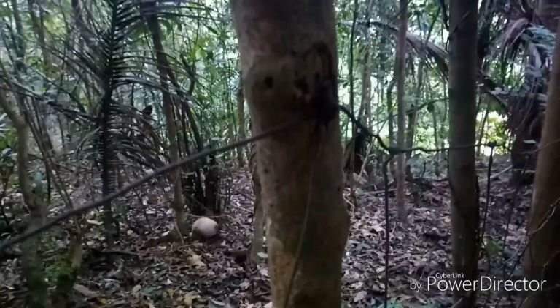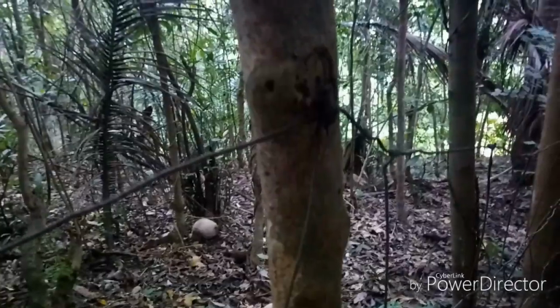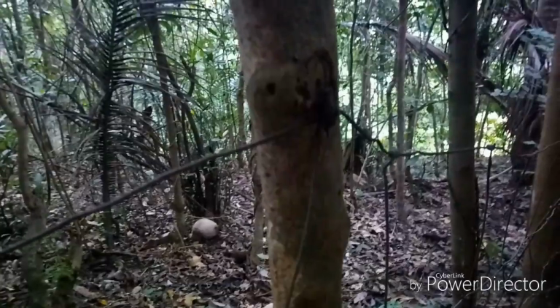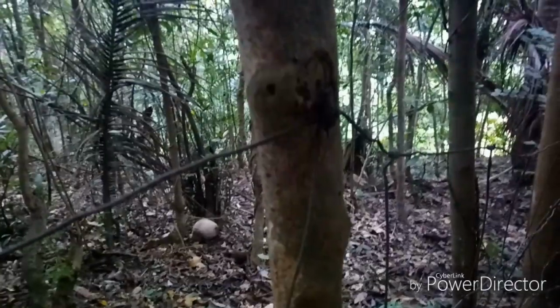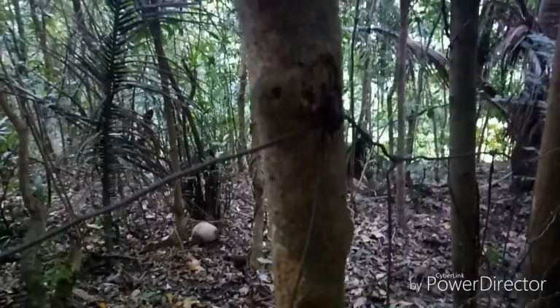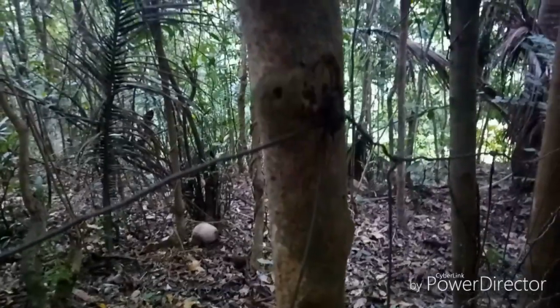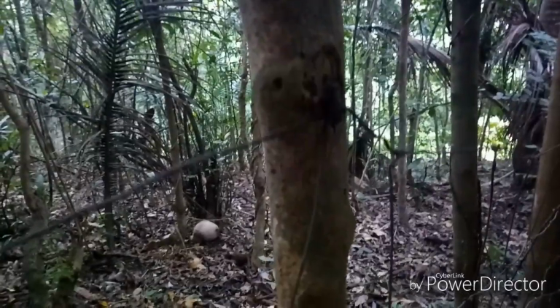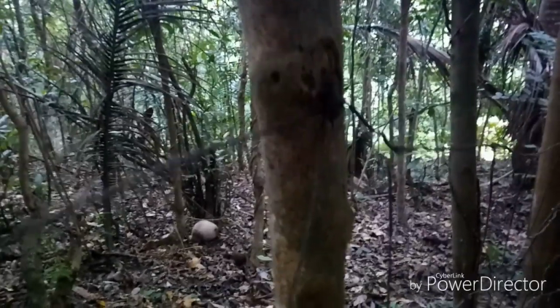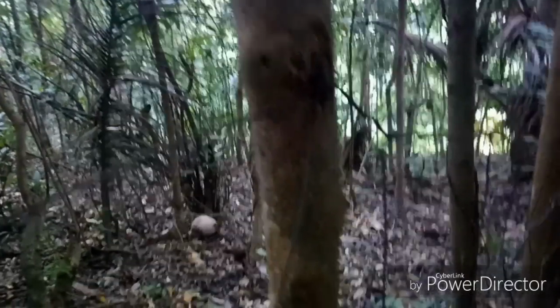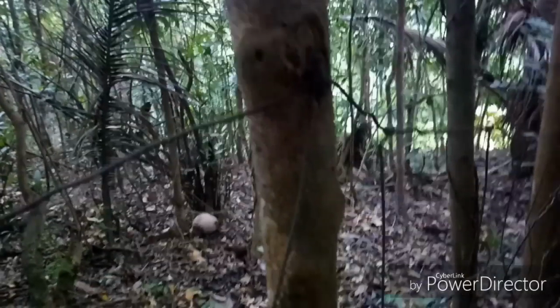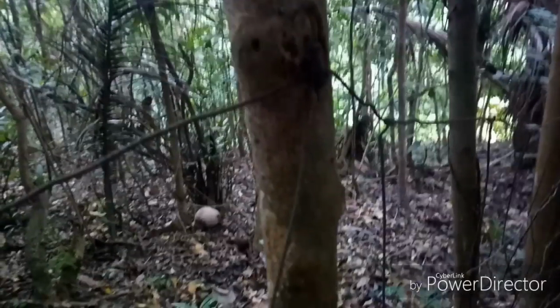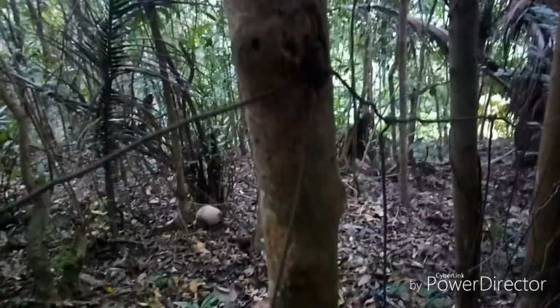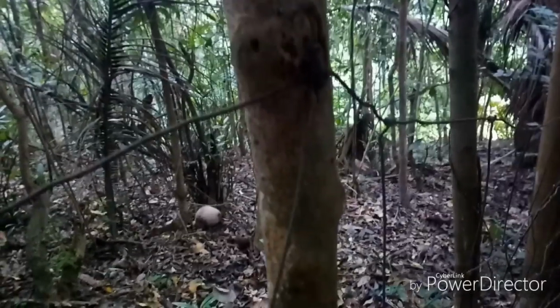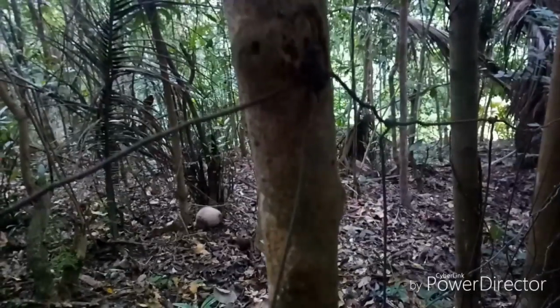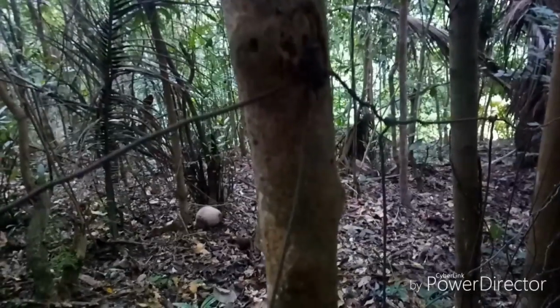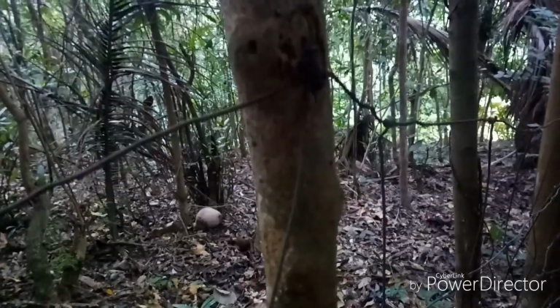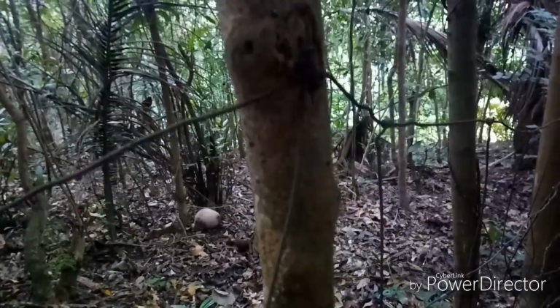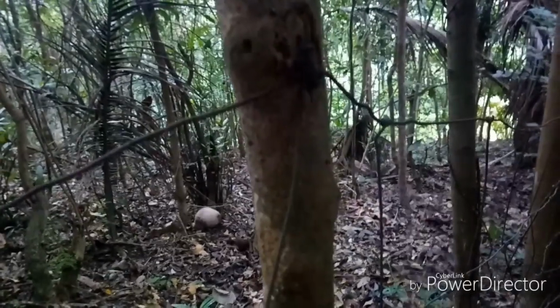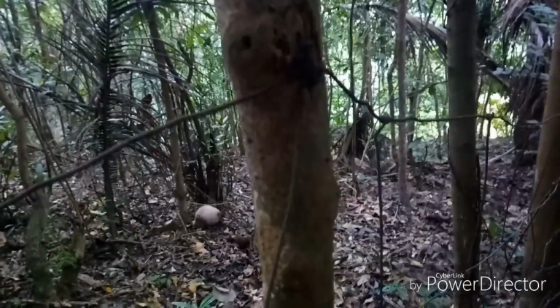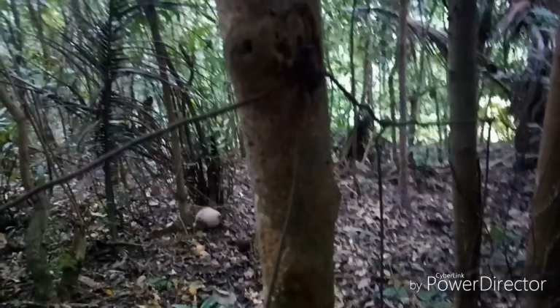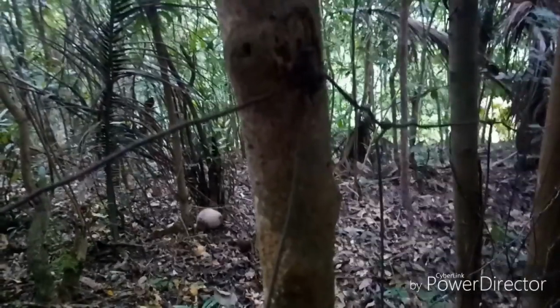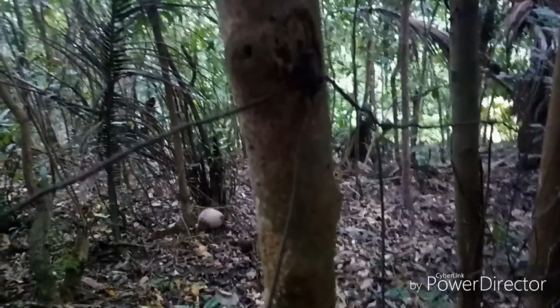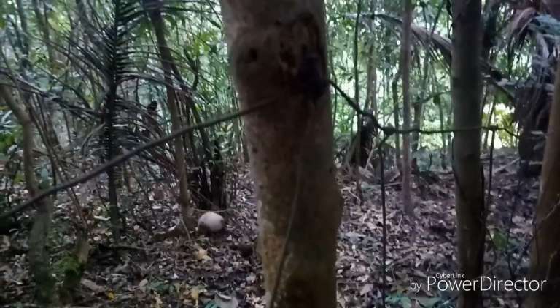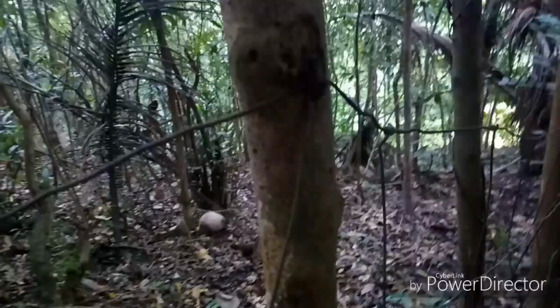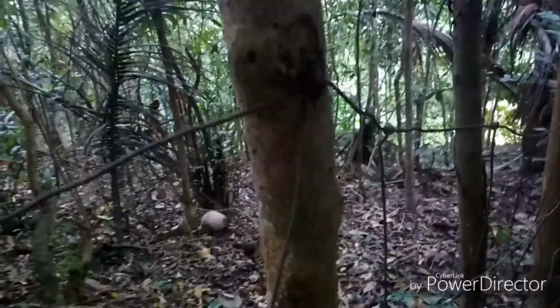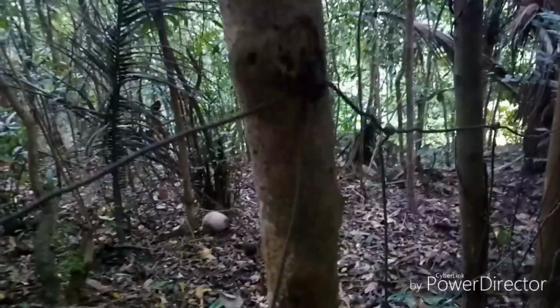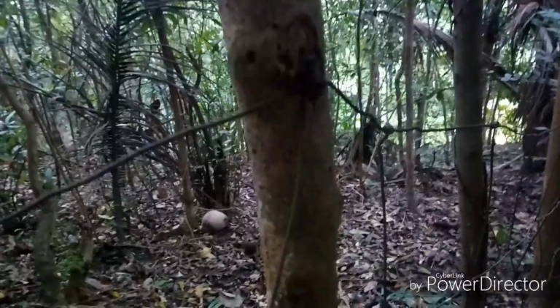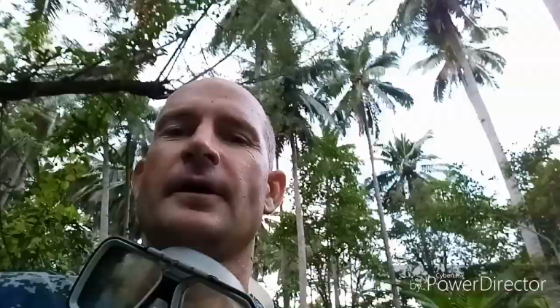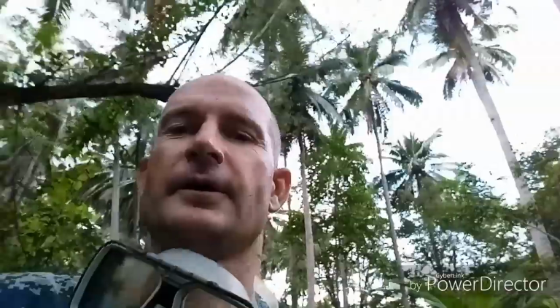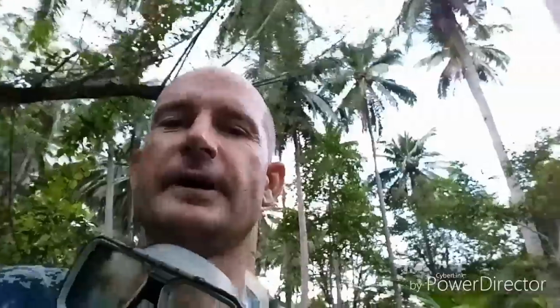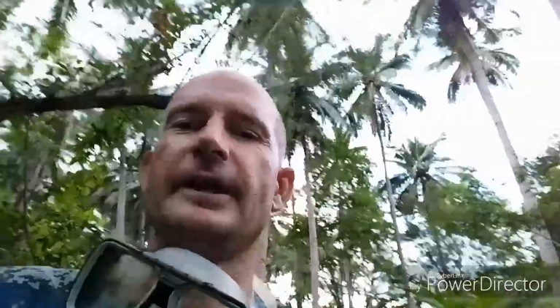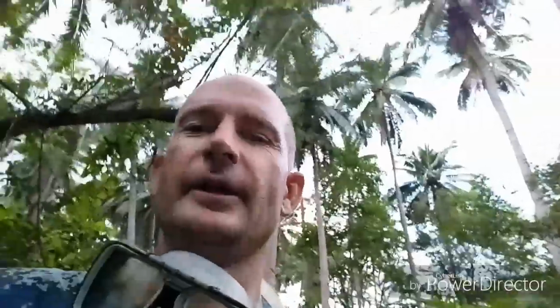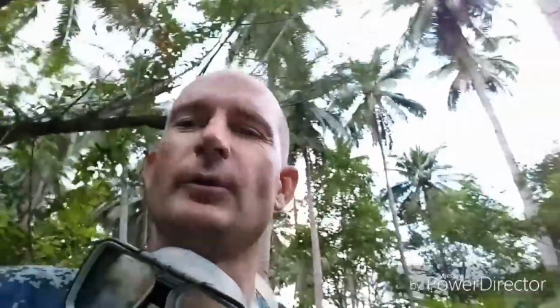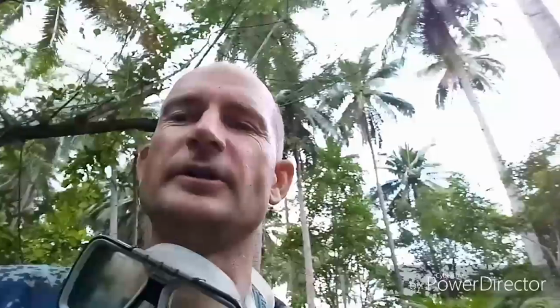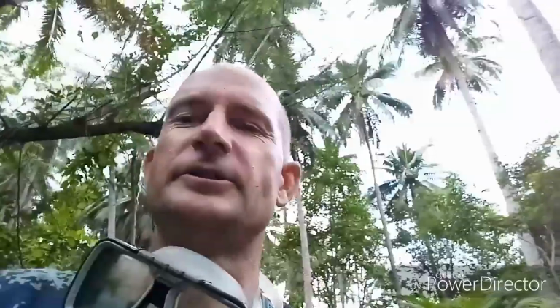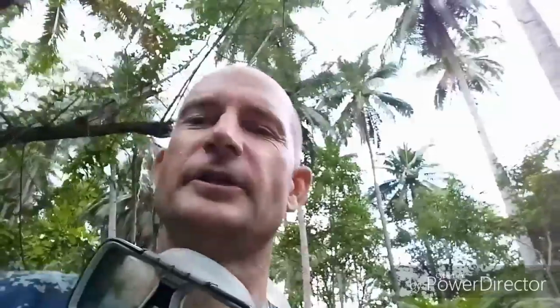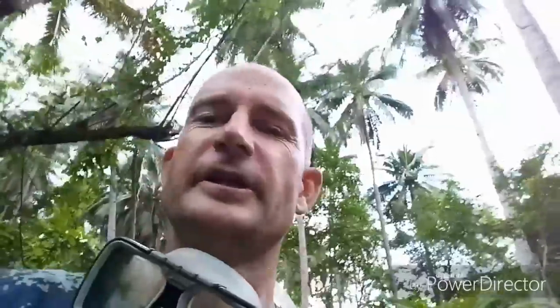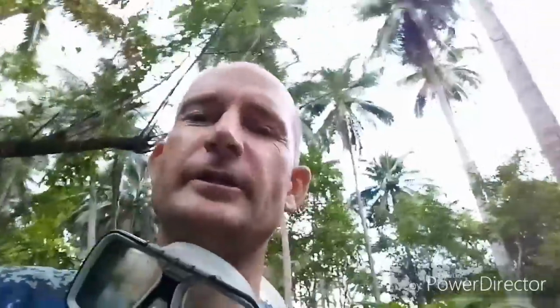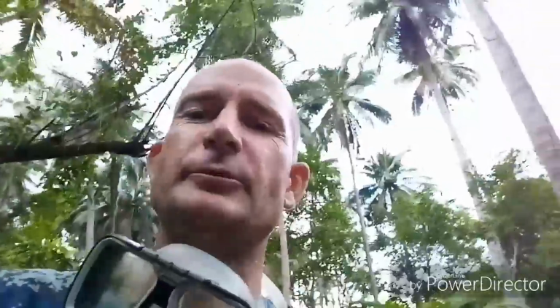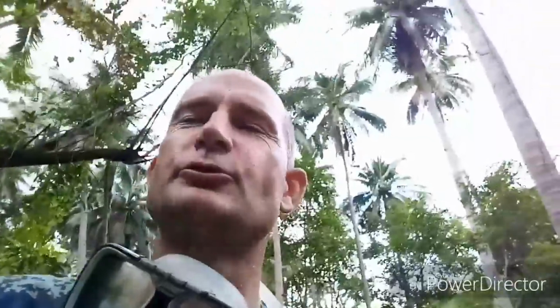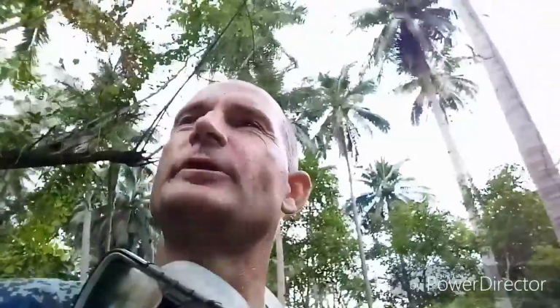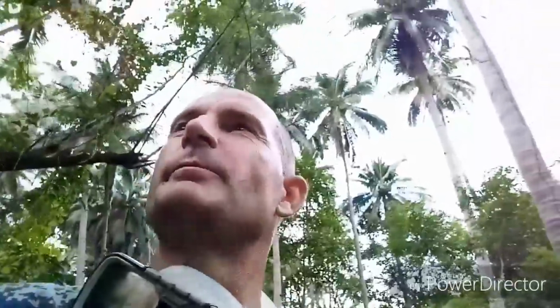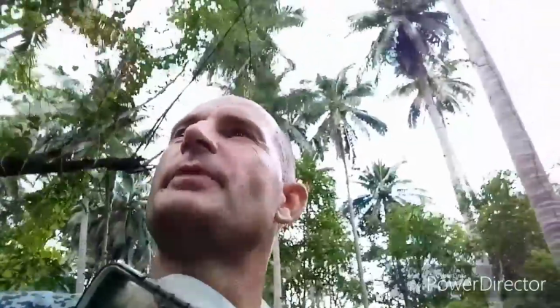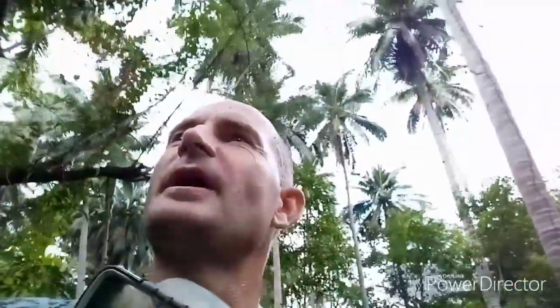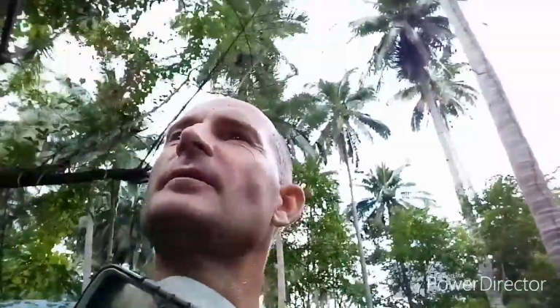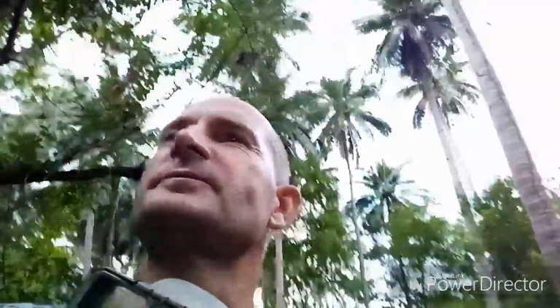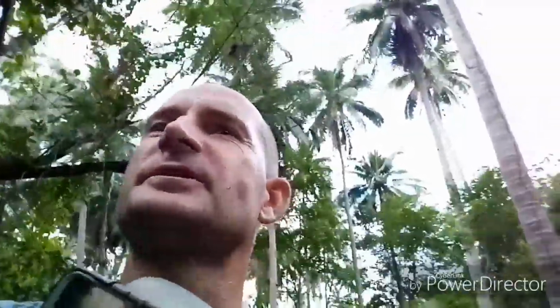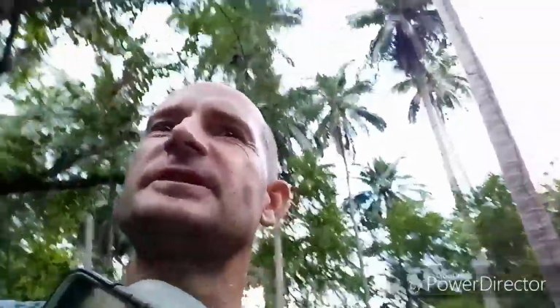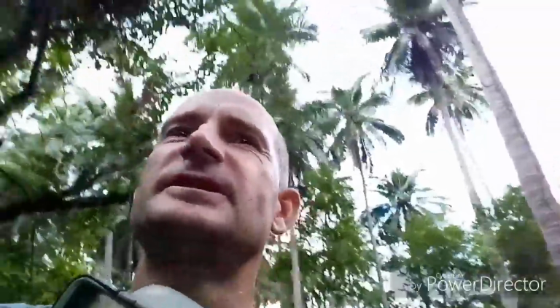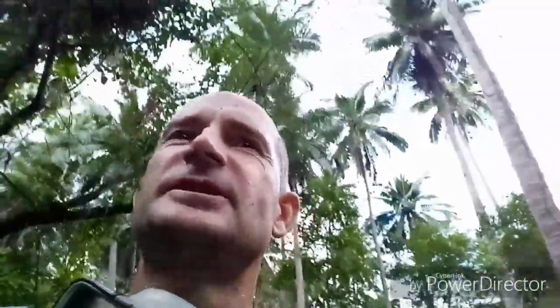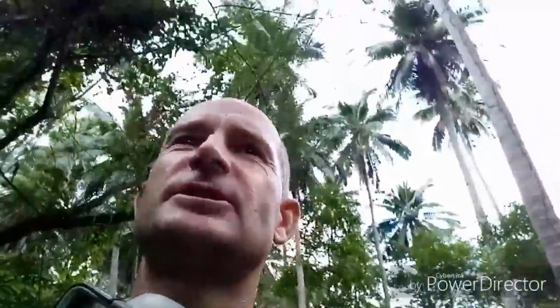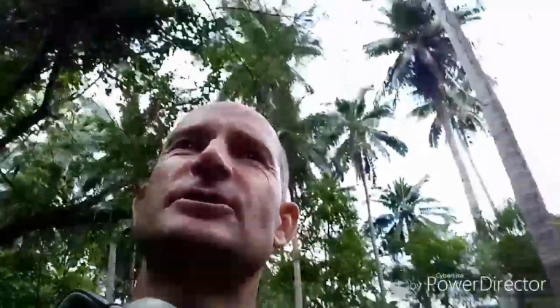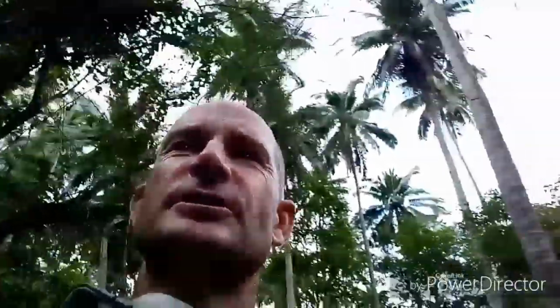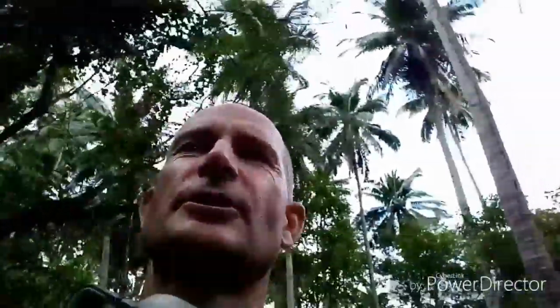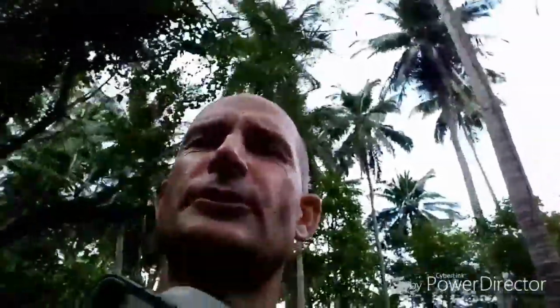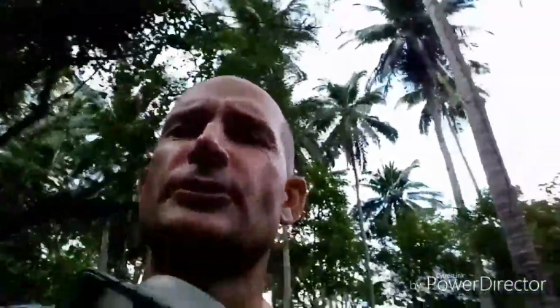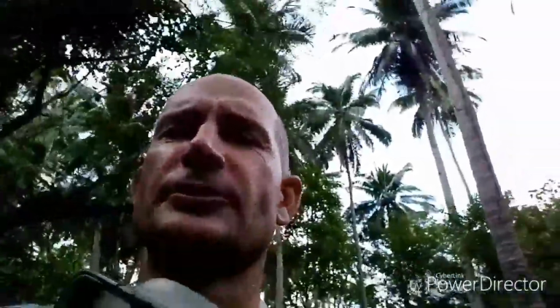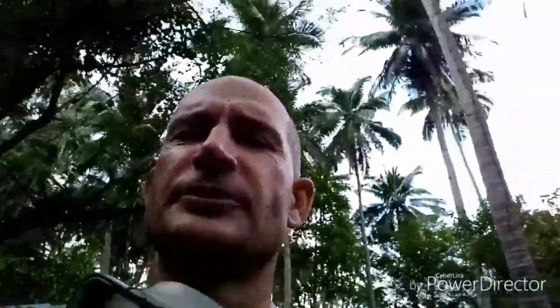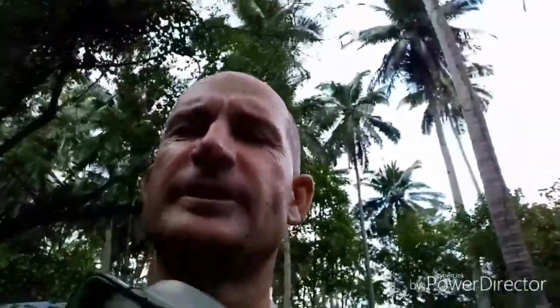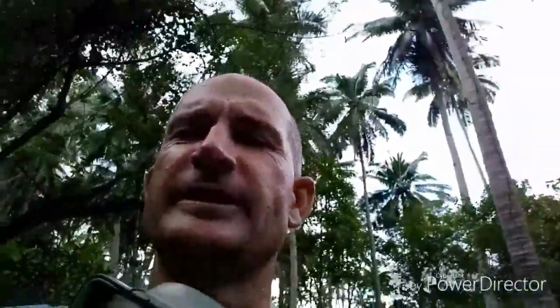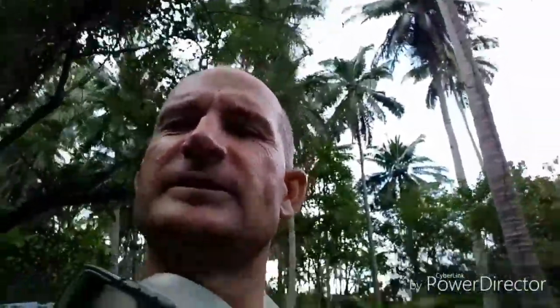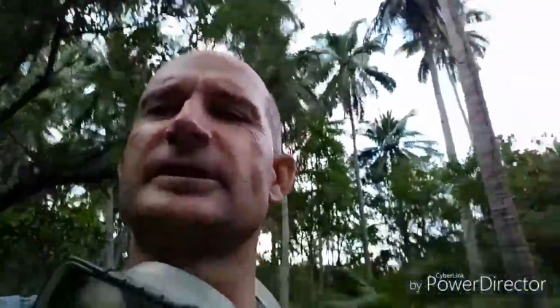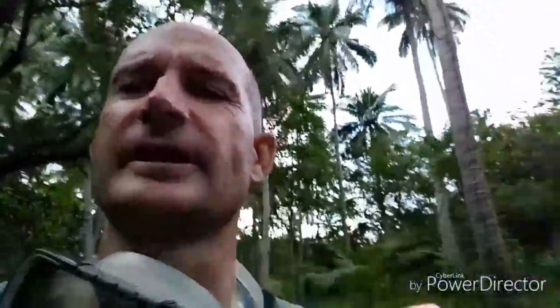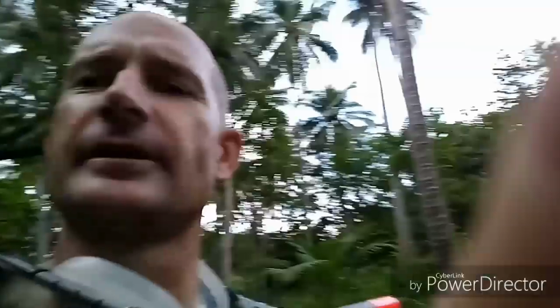At some point you will have to jump a fence. Once you're in between the palm trees, you know you're on the right track.